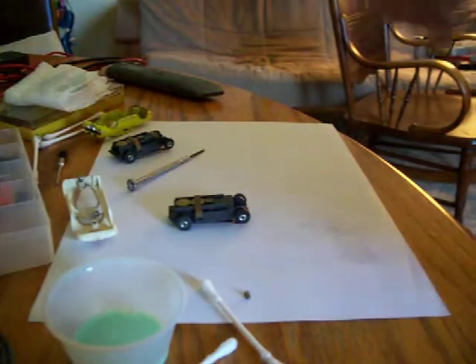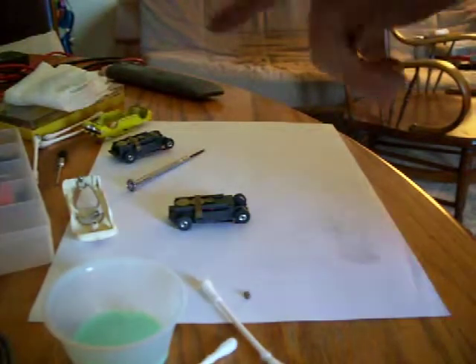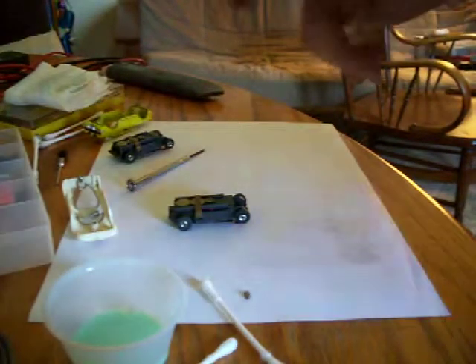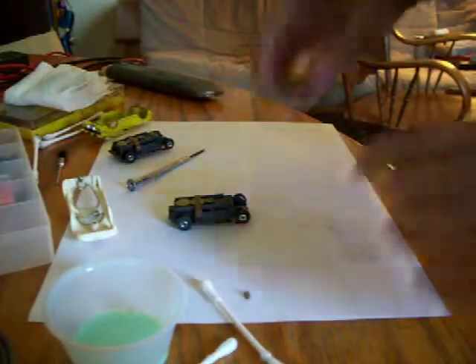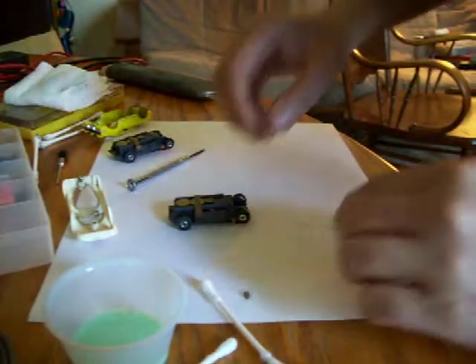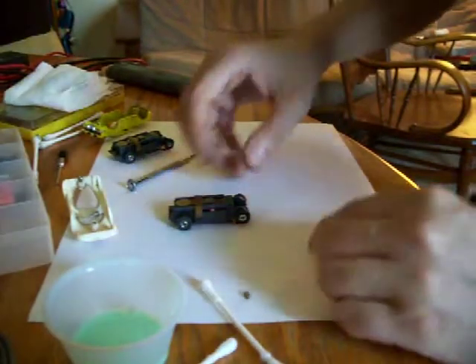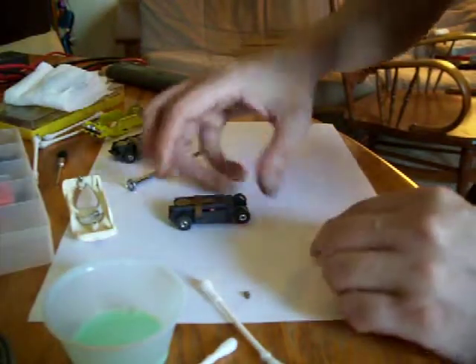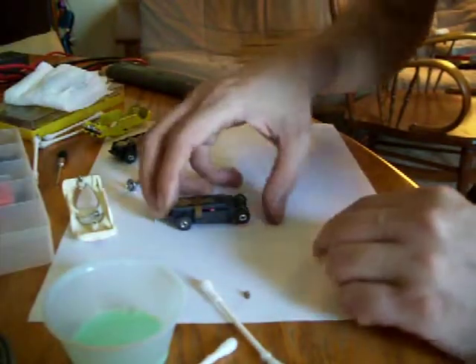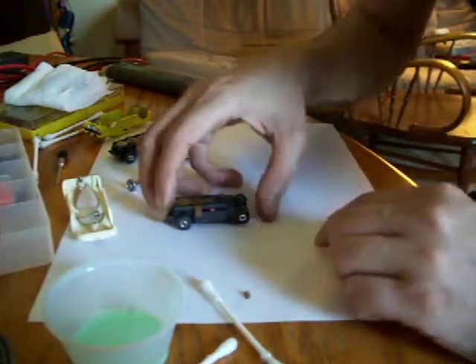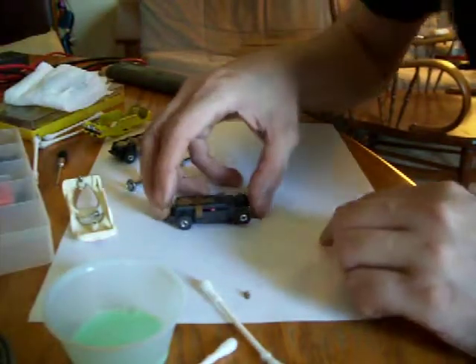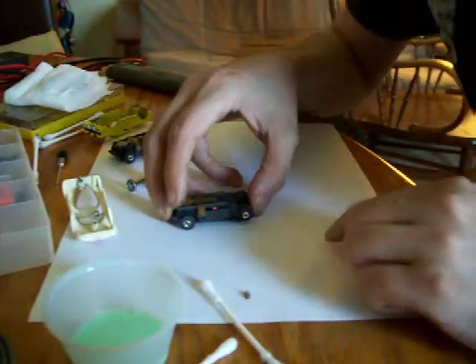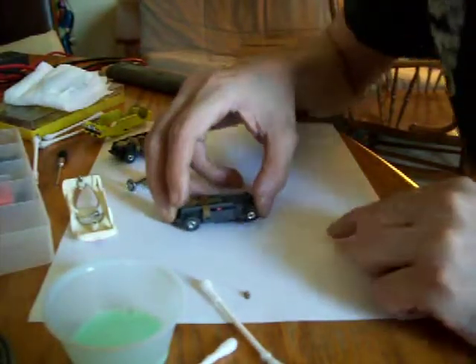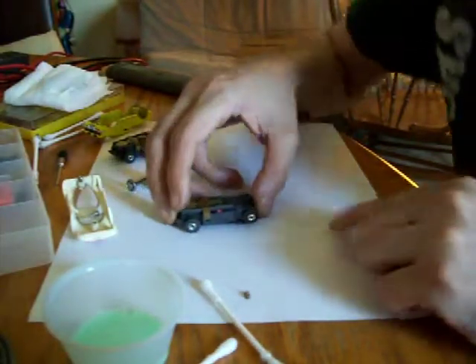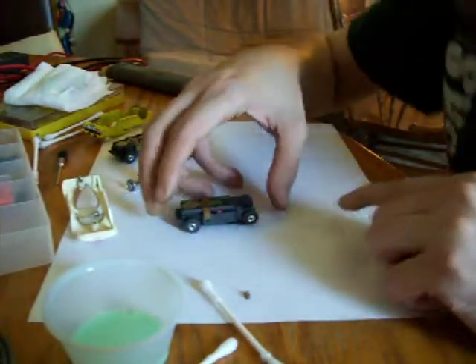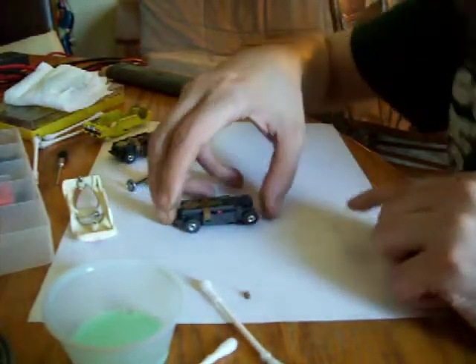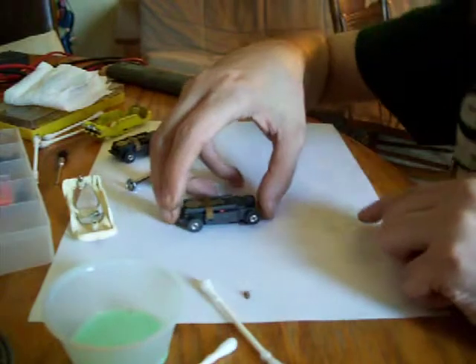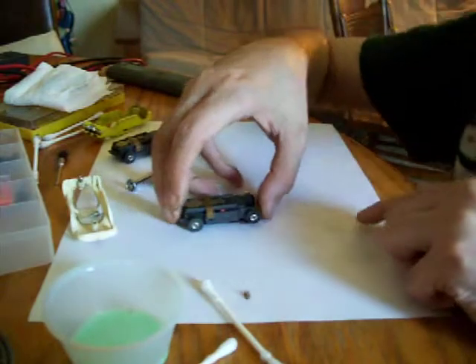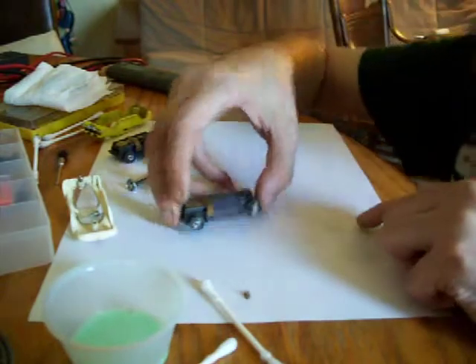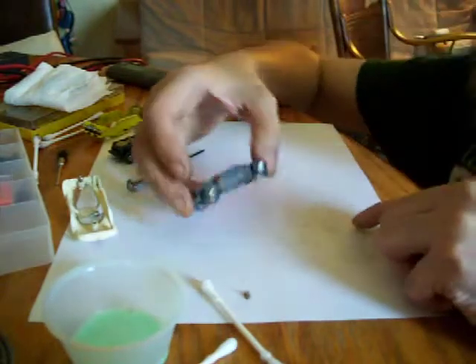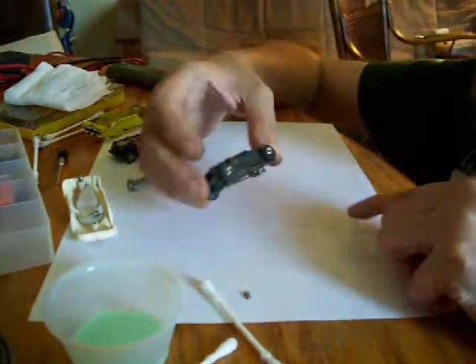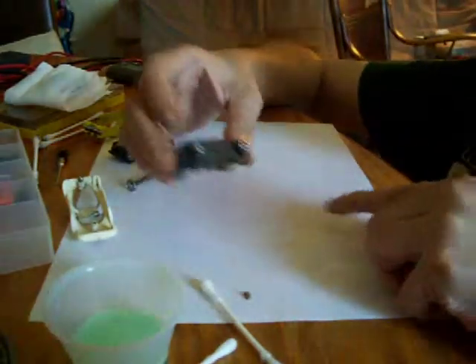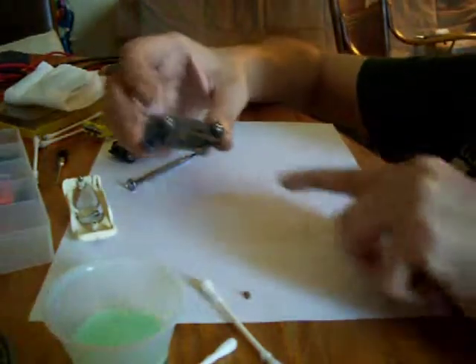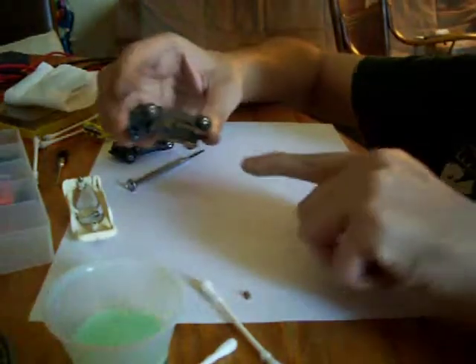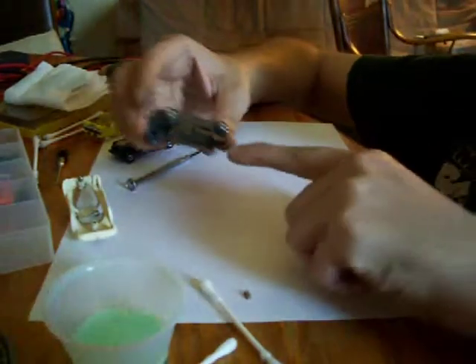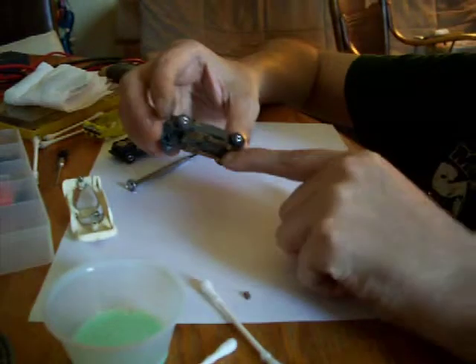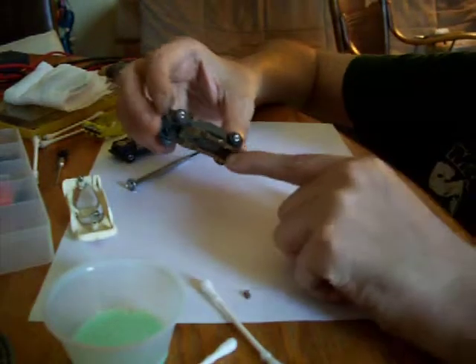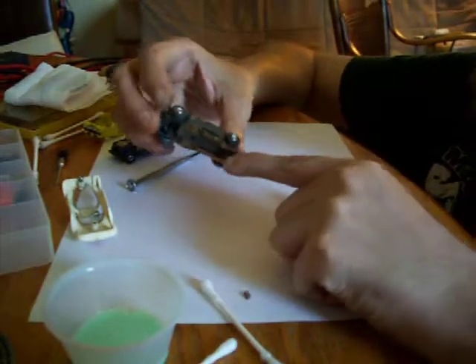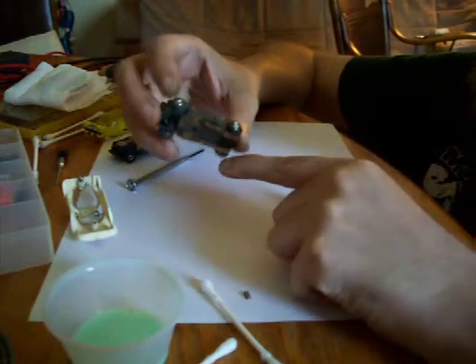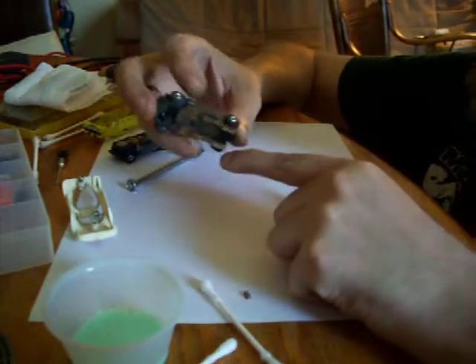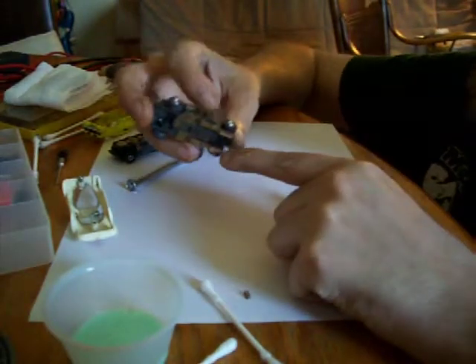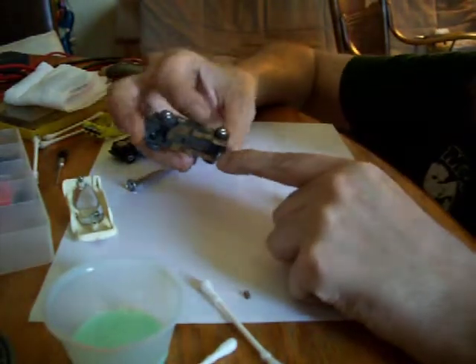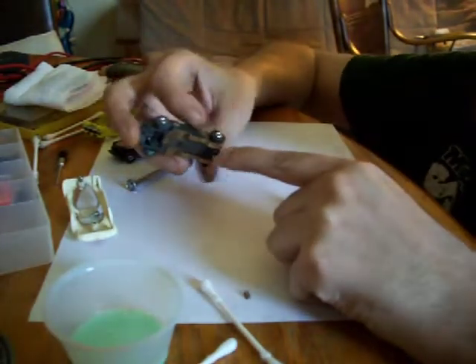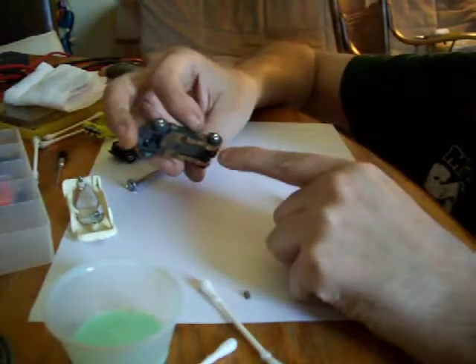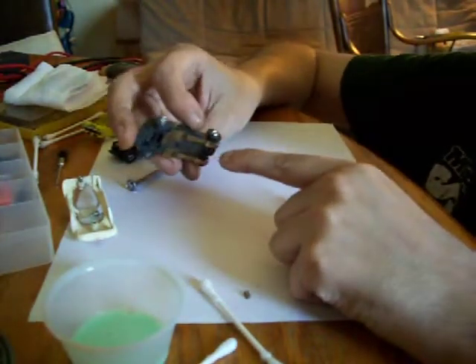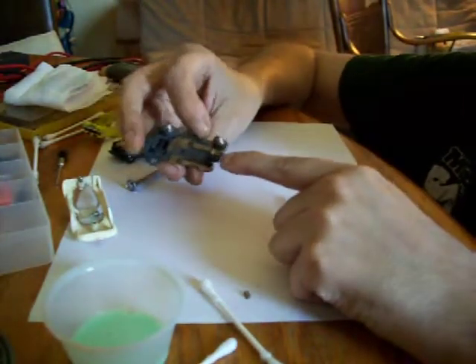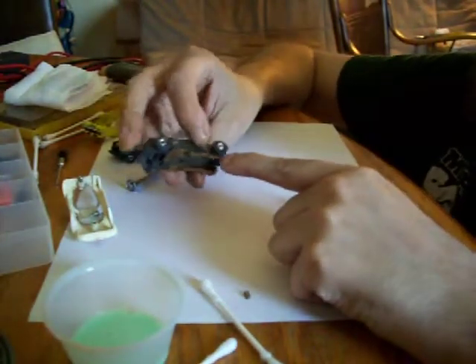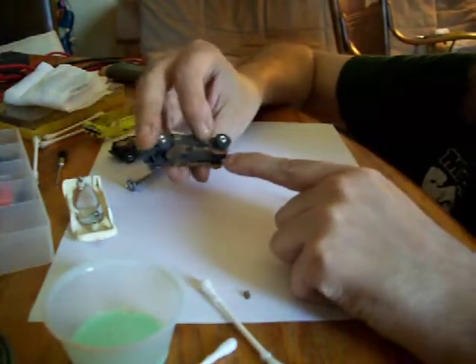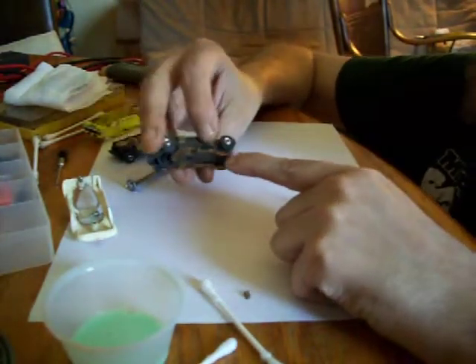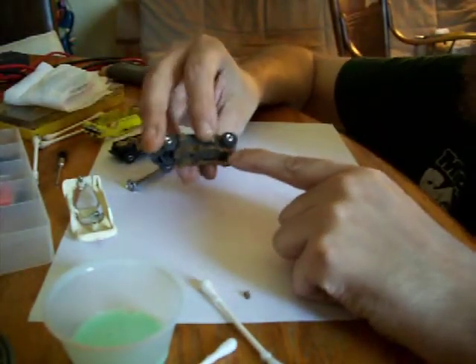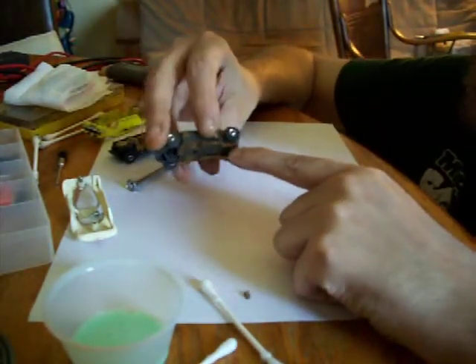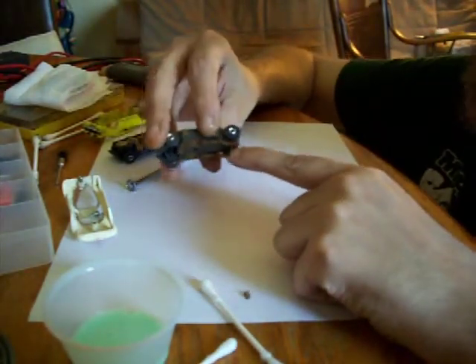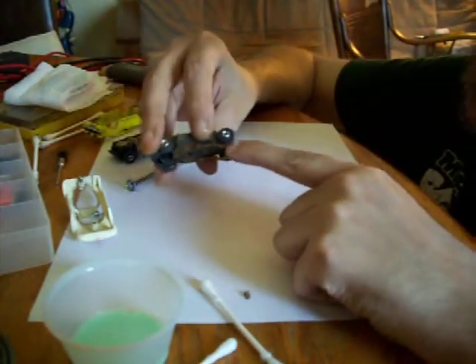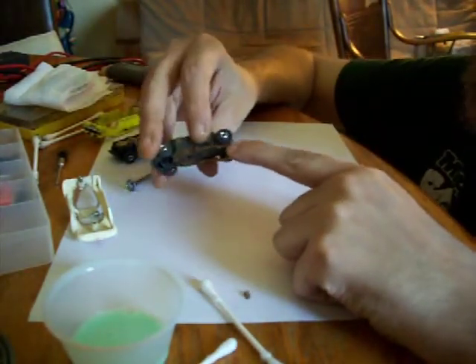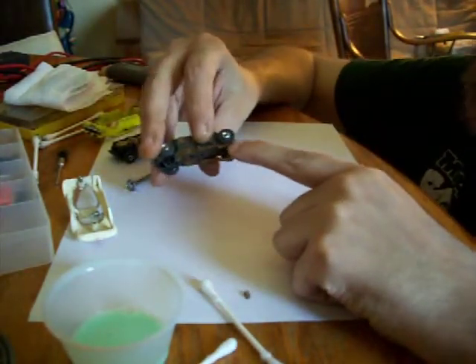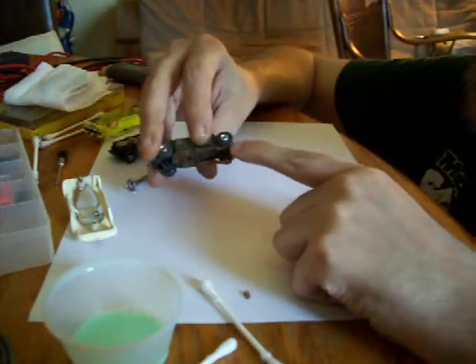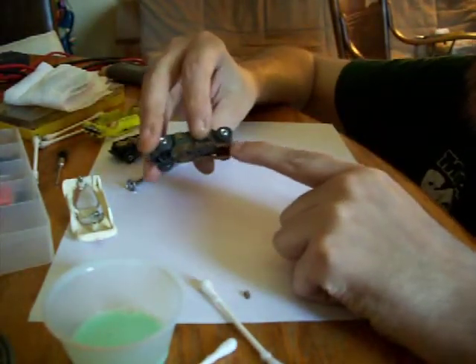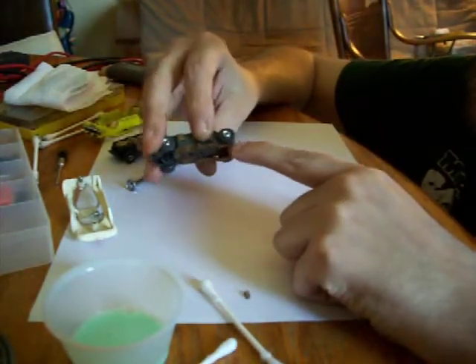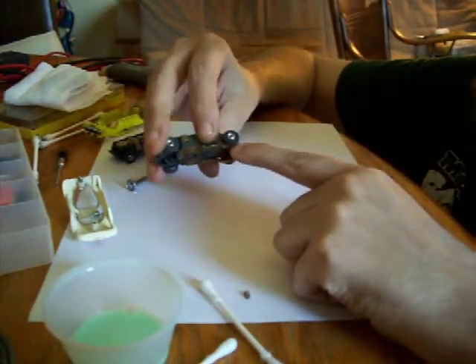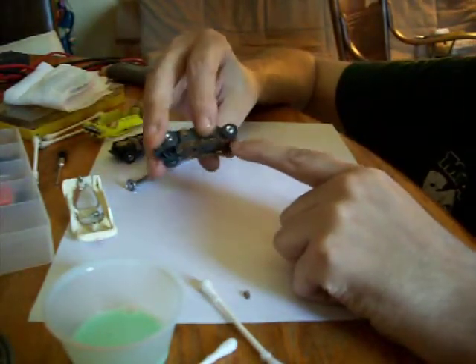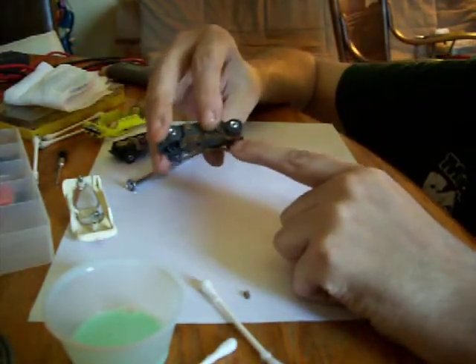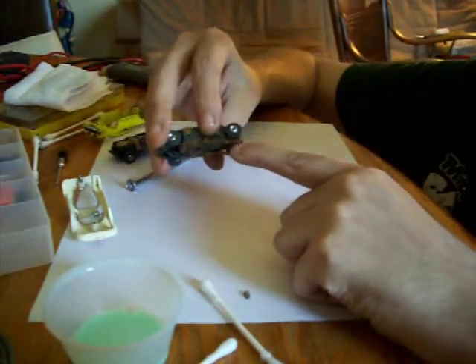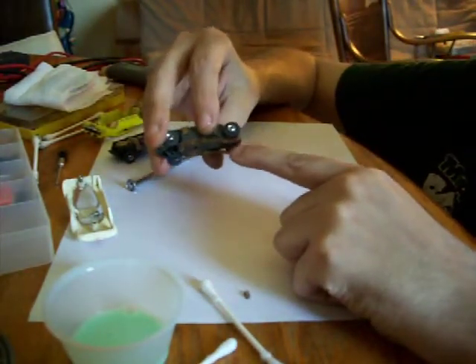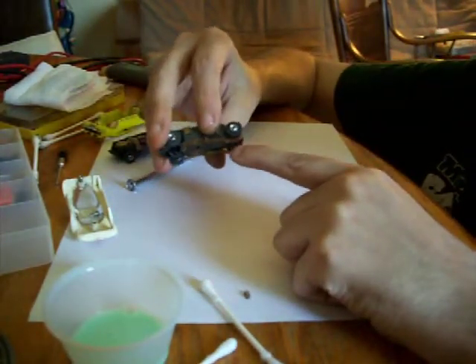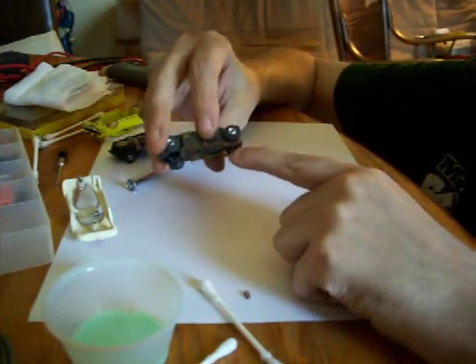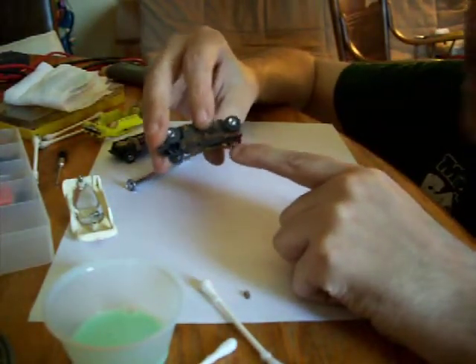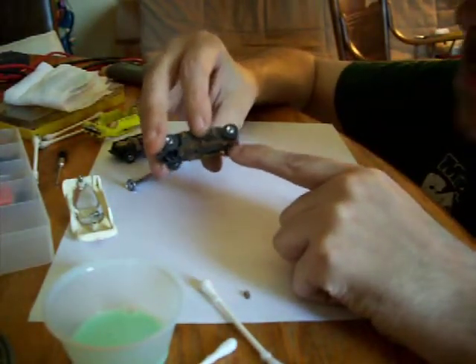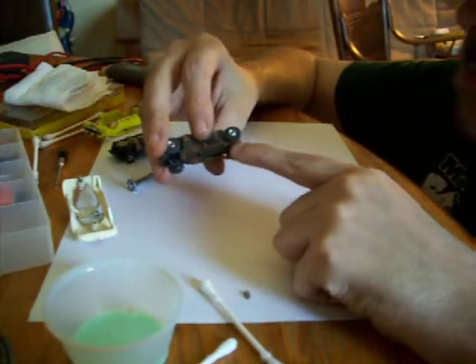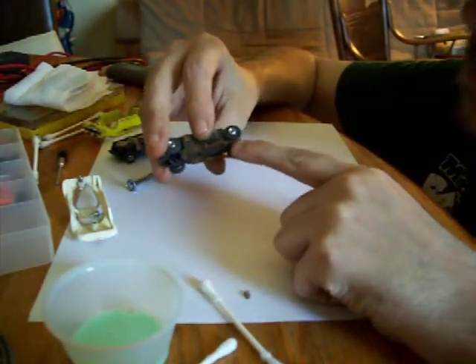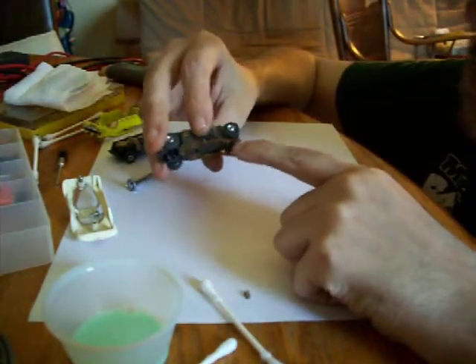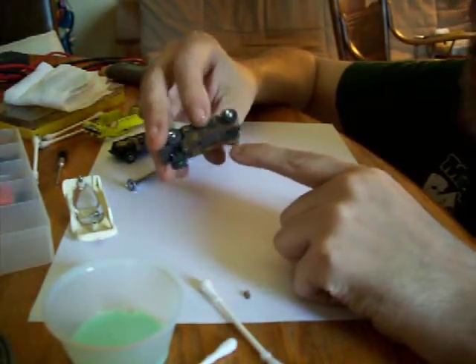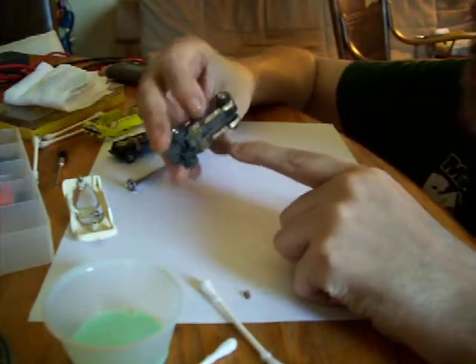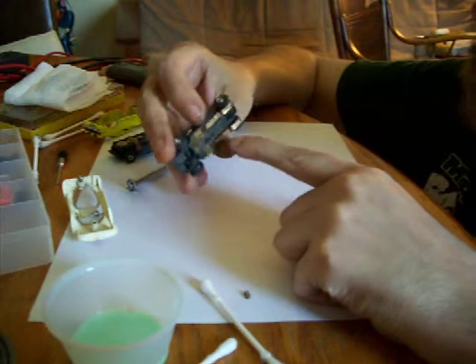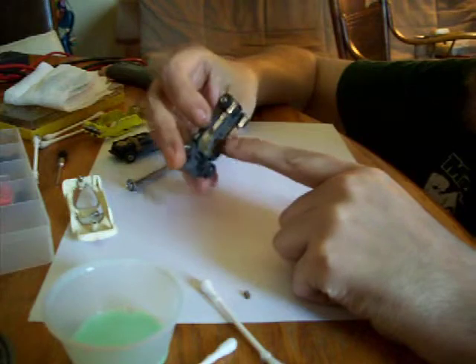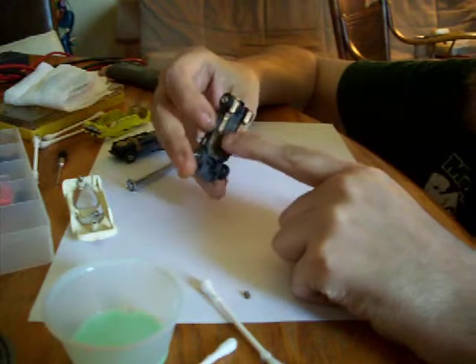There was one more thing I wanted to show you. I have brand new springs in here — they're not squished, they're brand new springs.